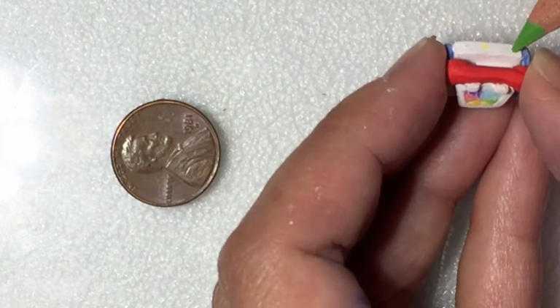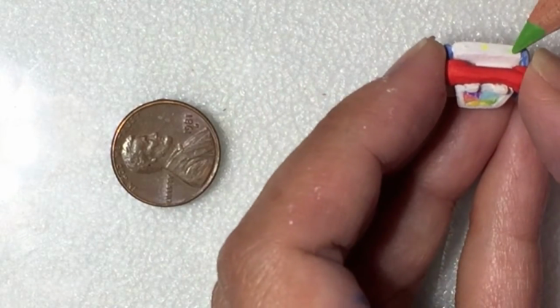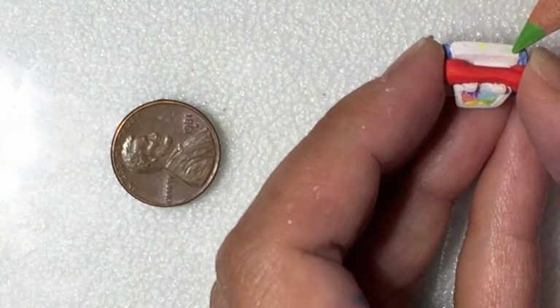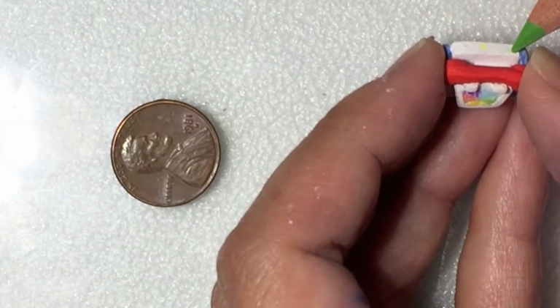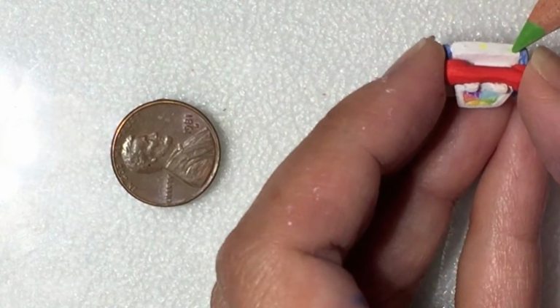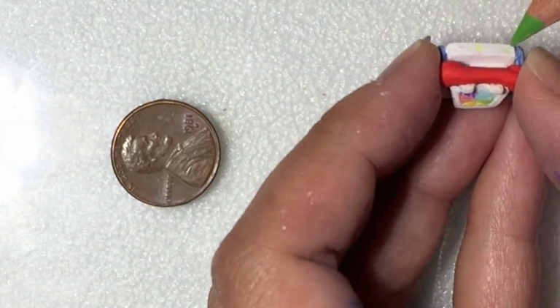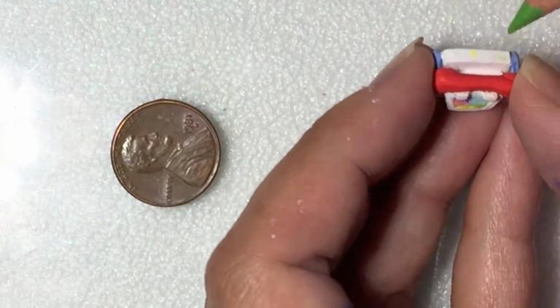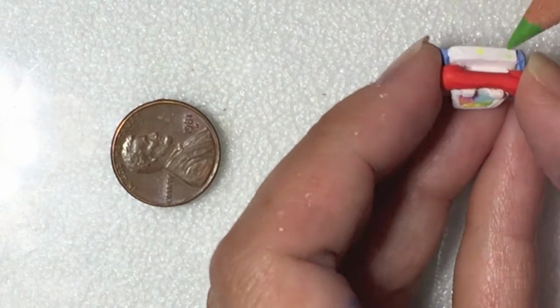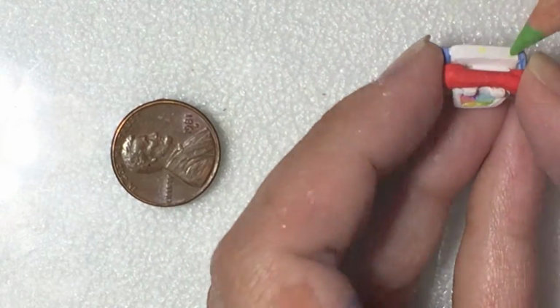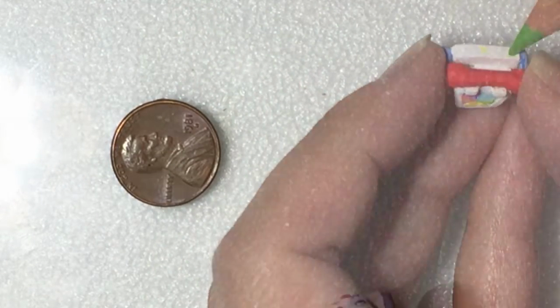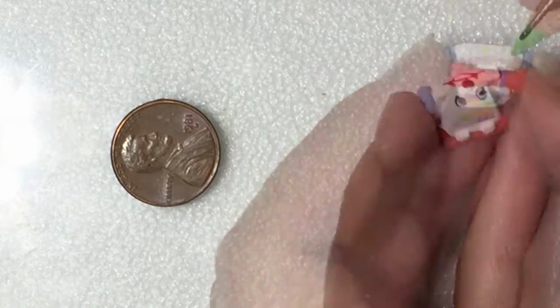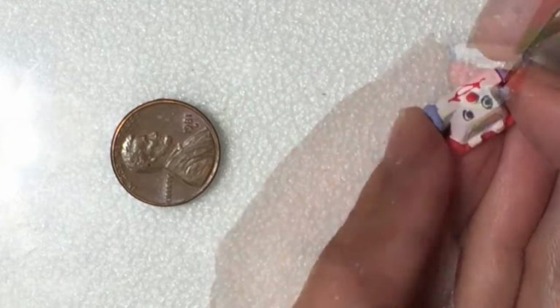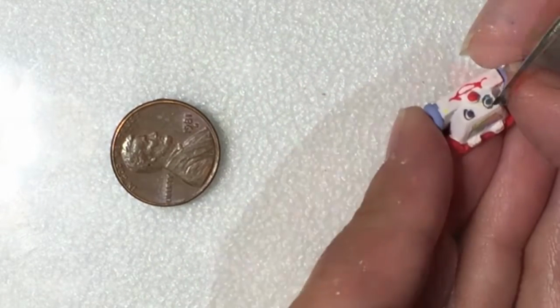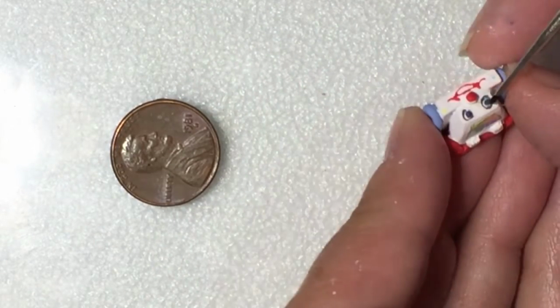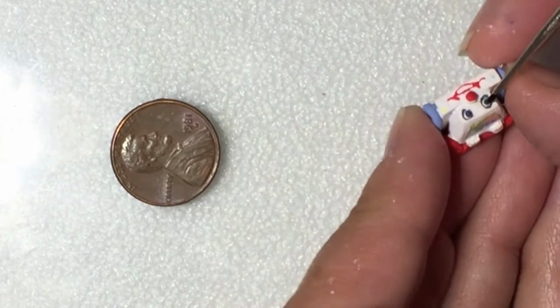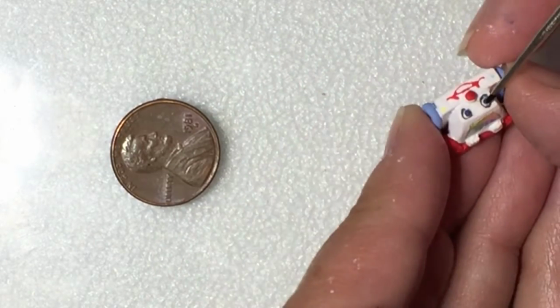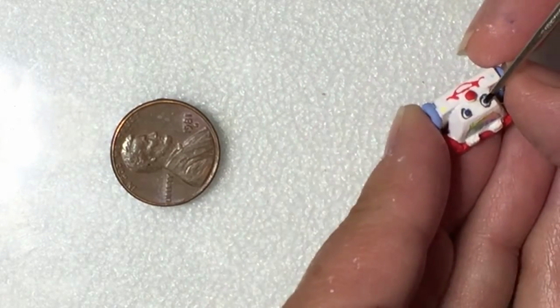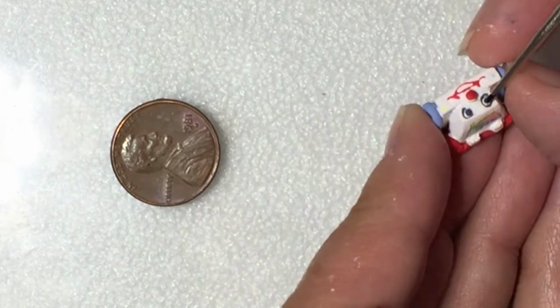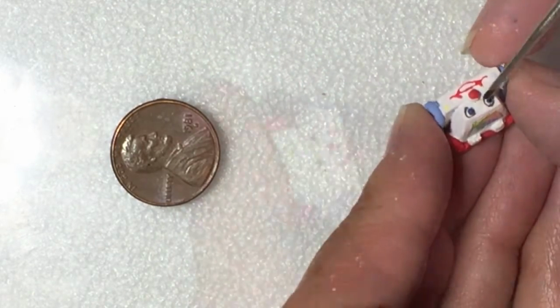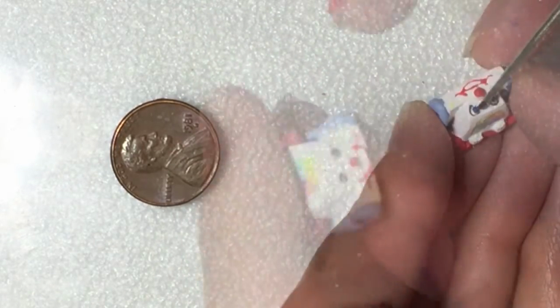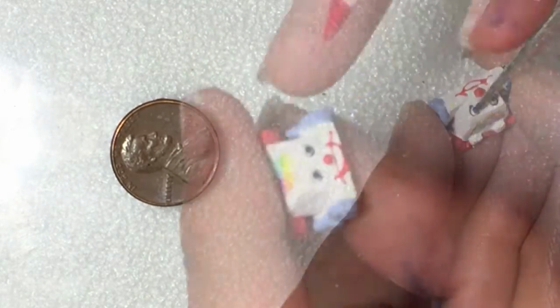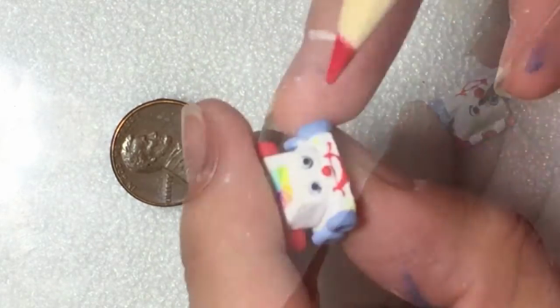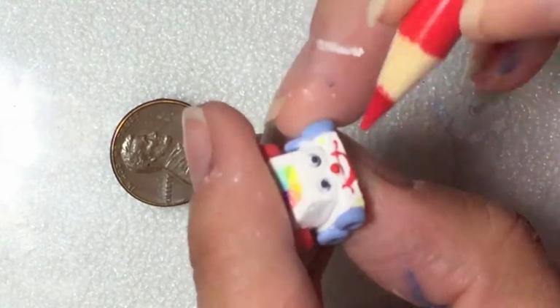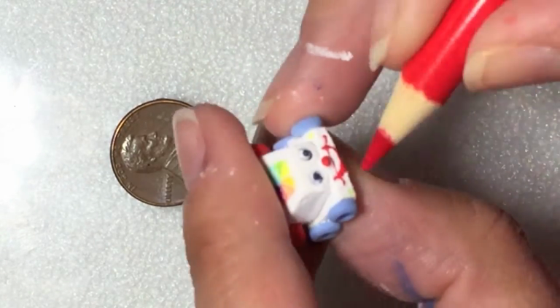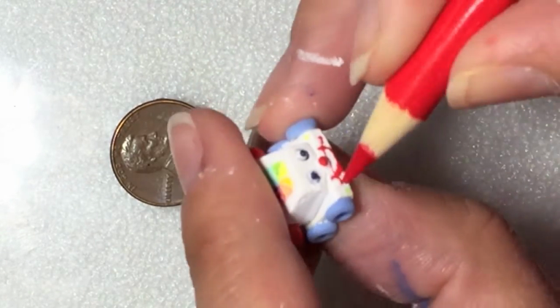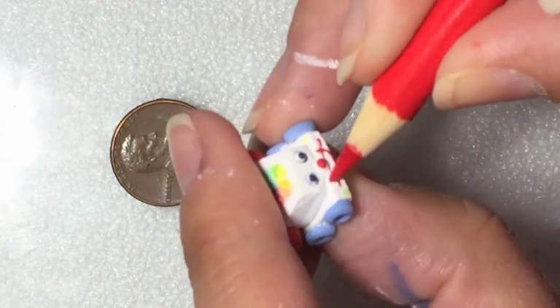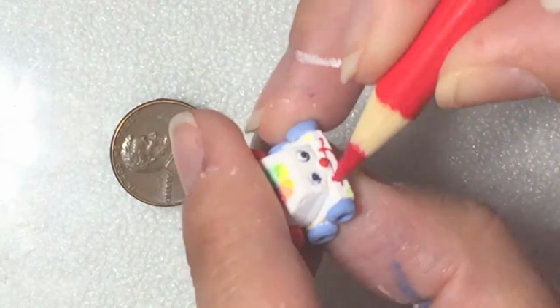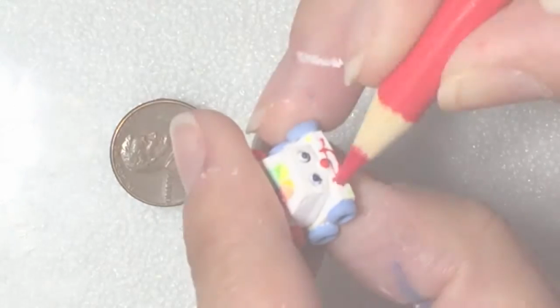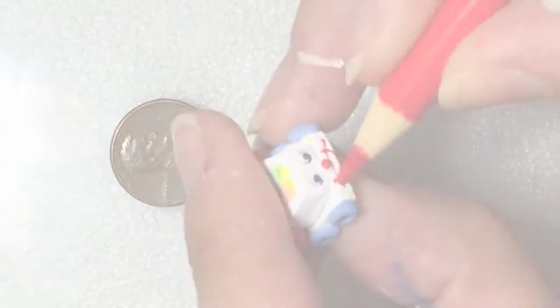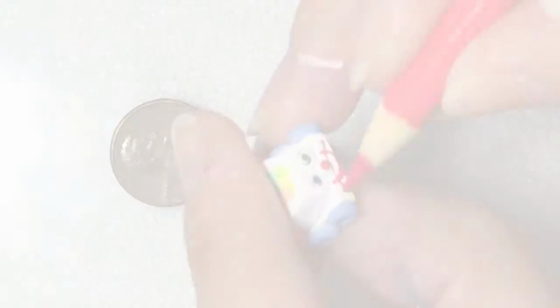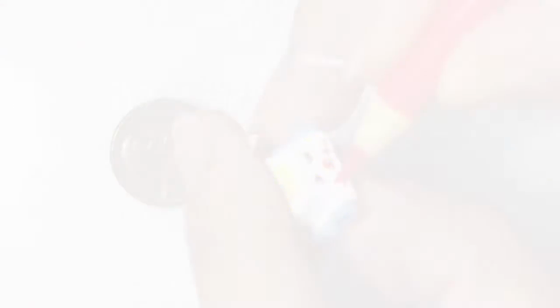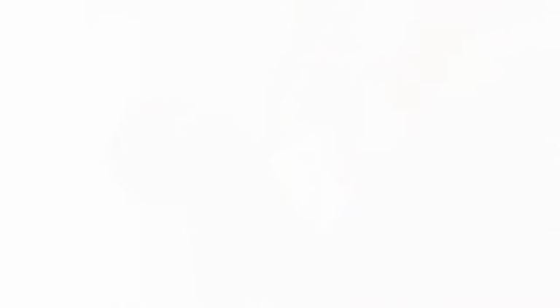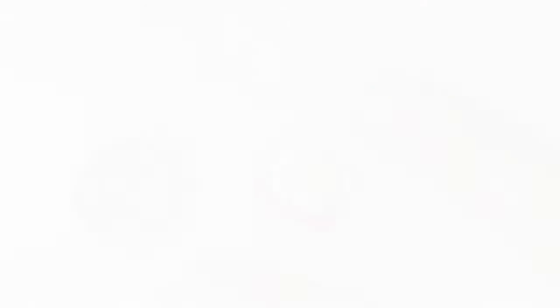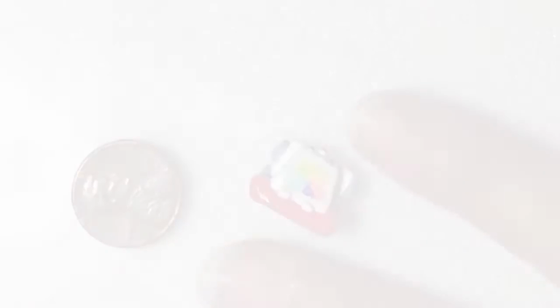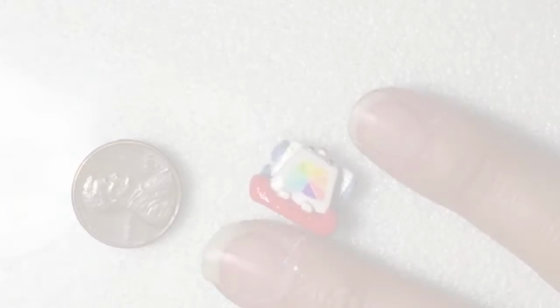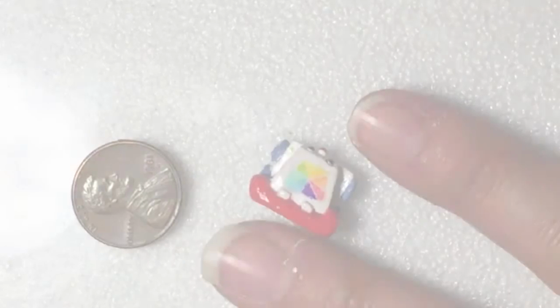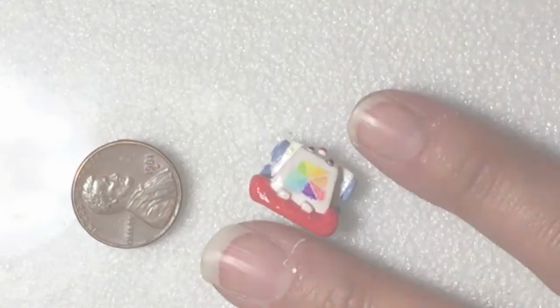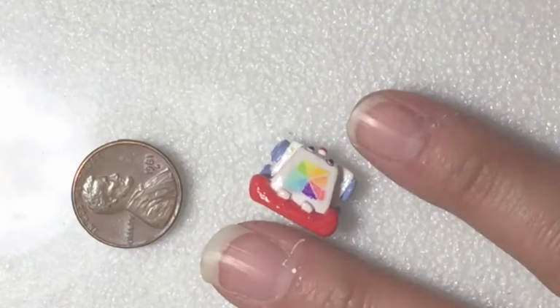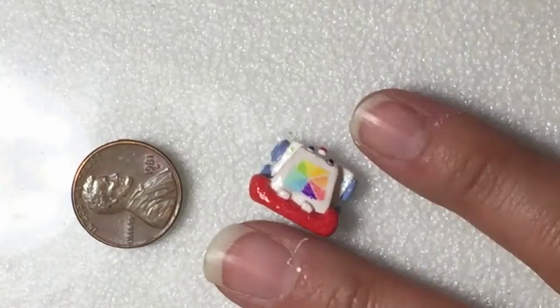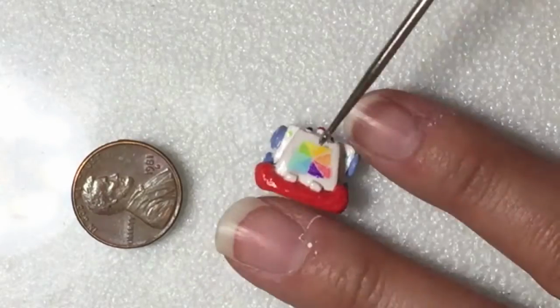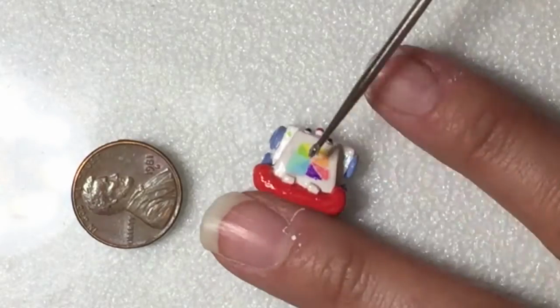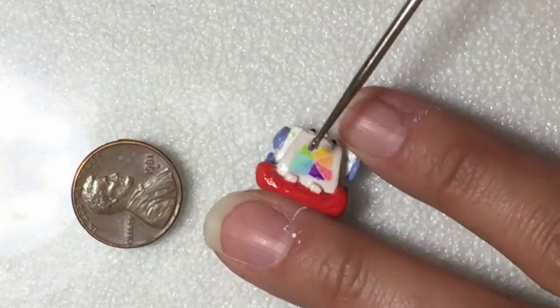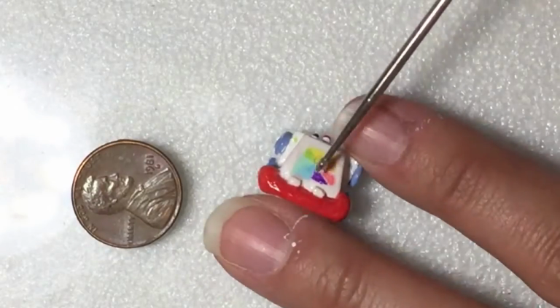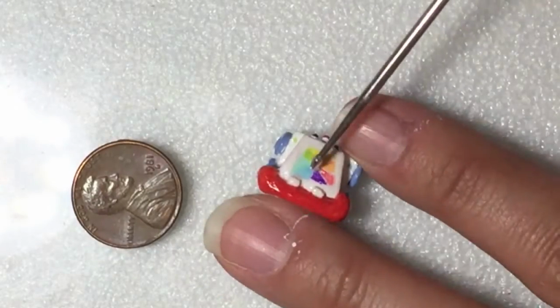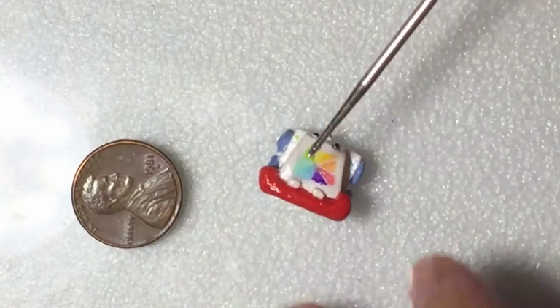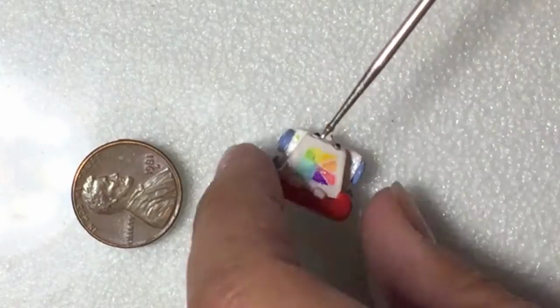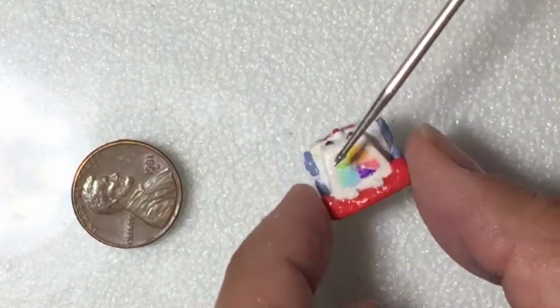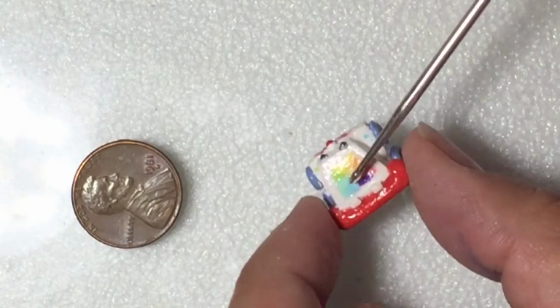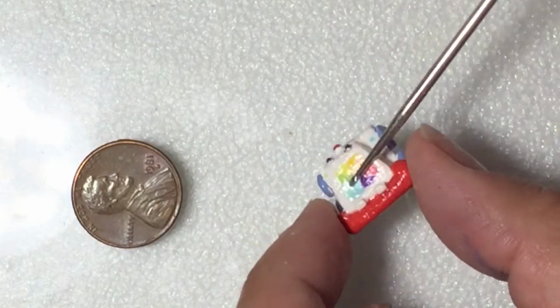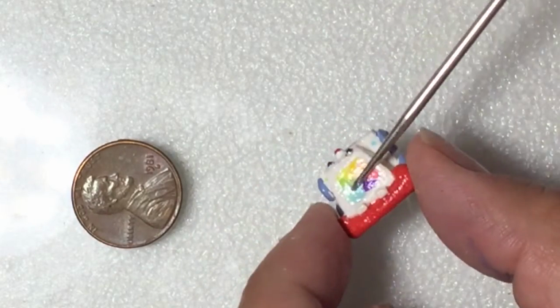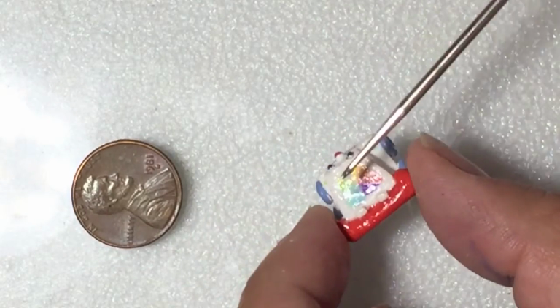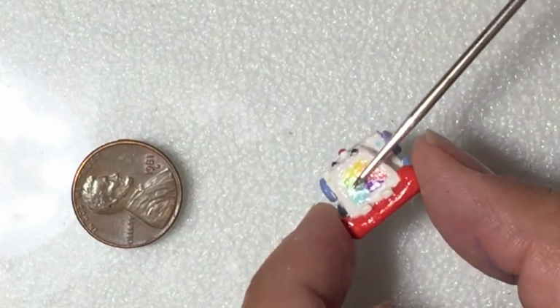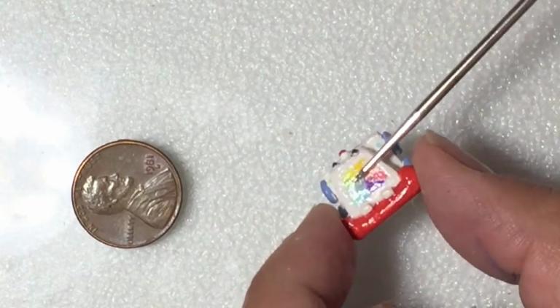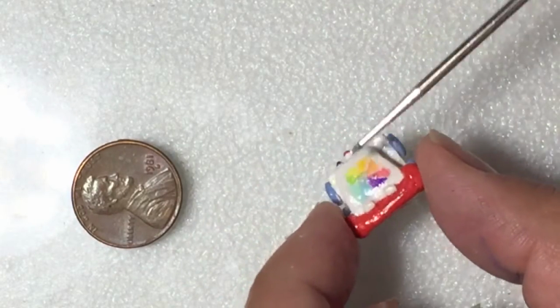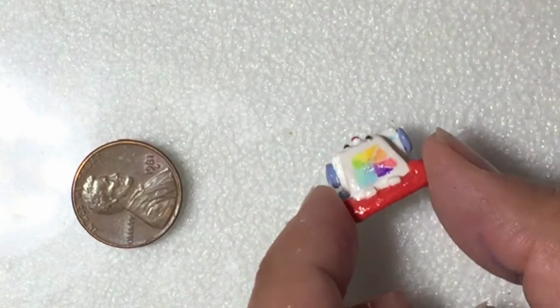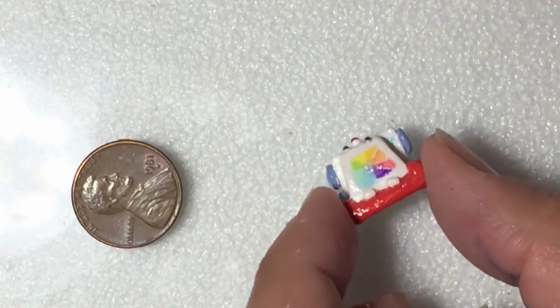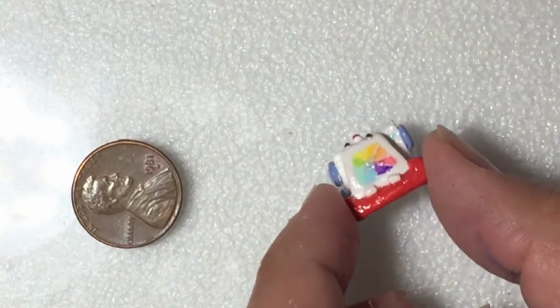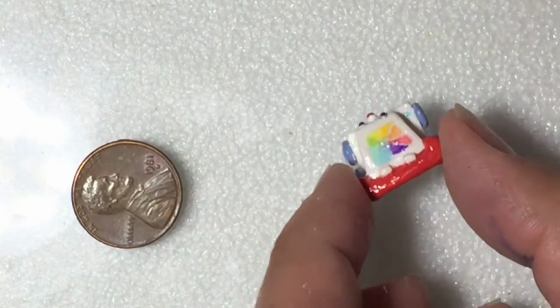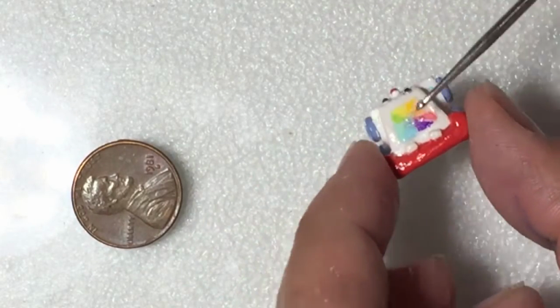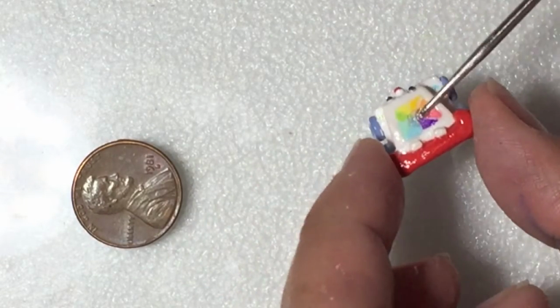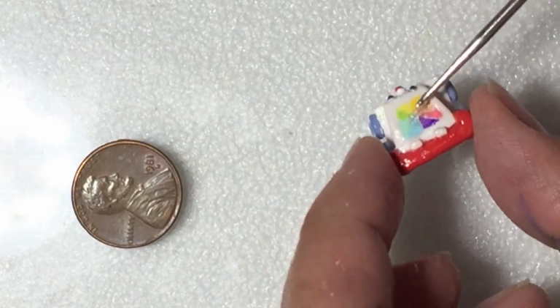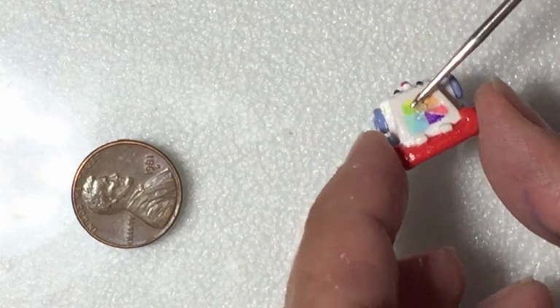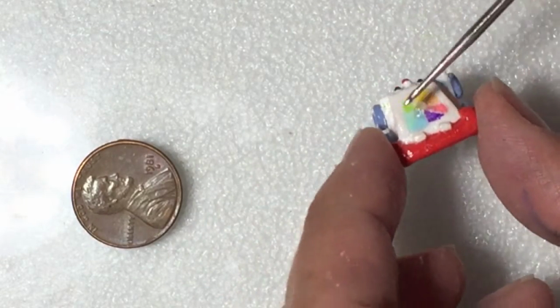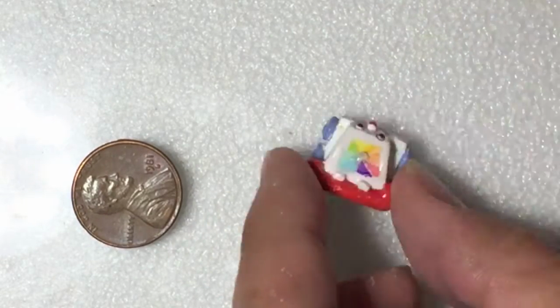When glazing this phone, the areas of white were done in a matte glaze and all of the painted areas were done with gloss.